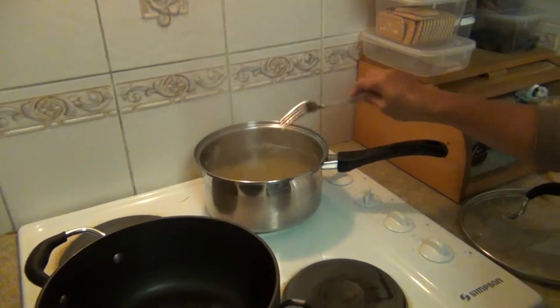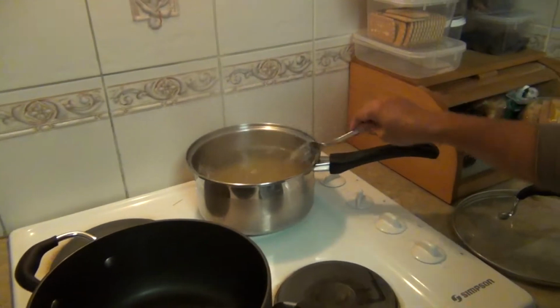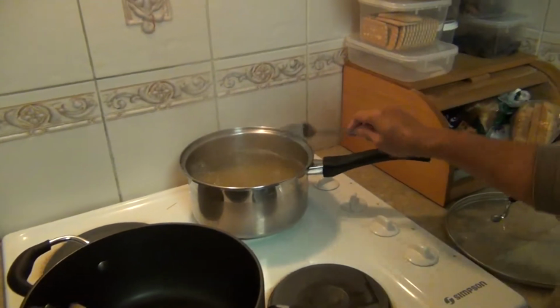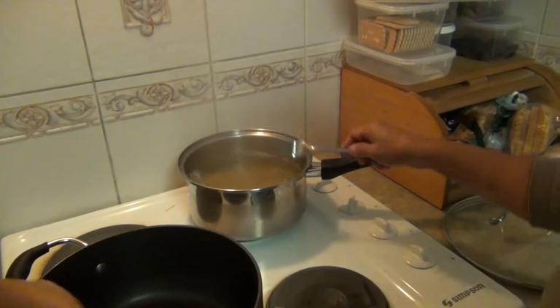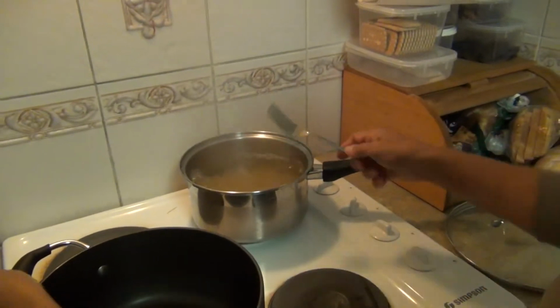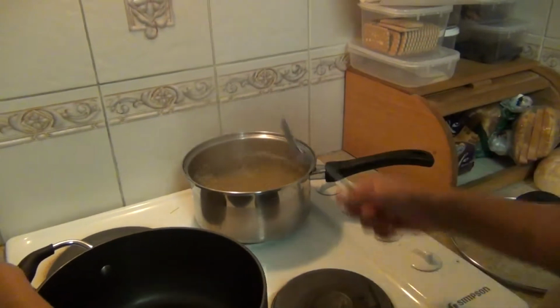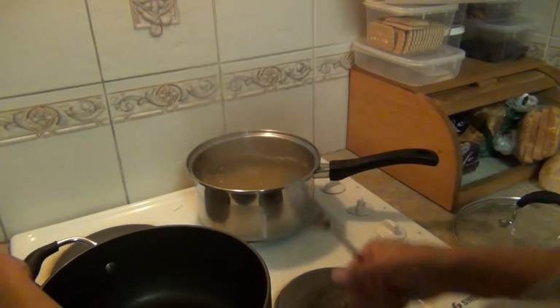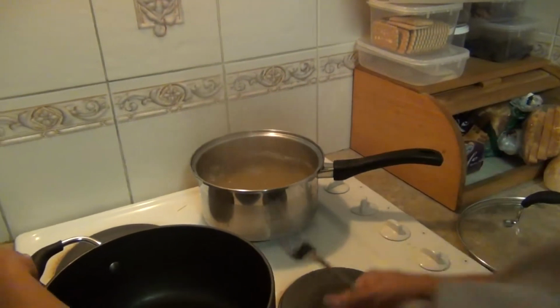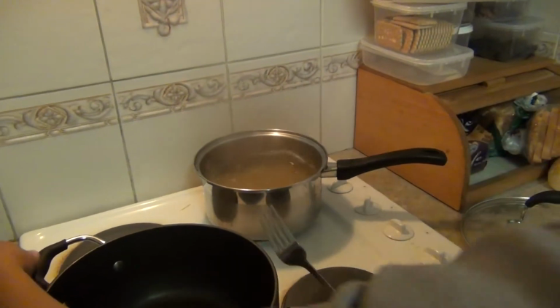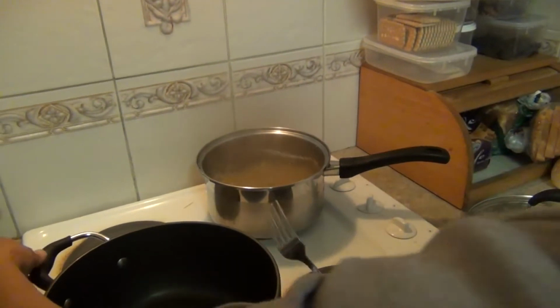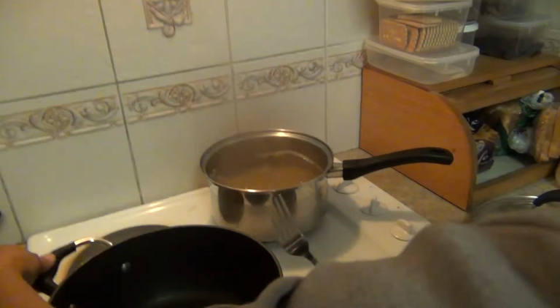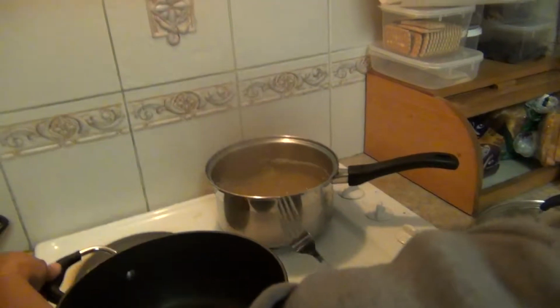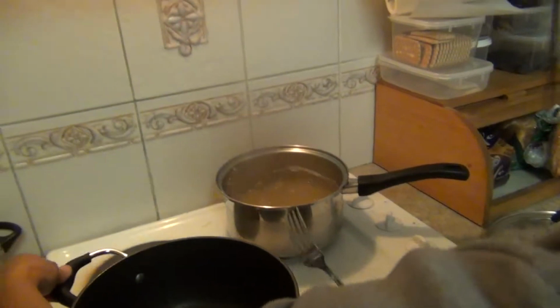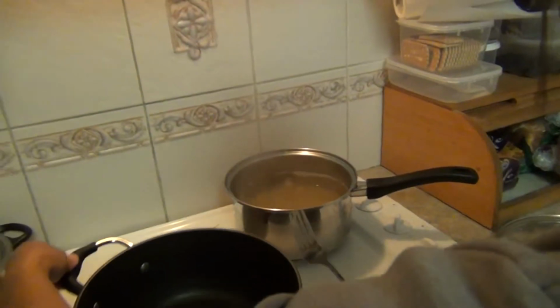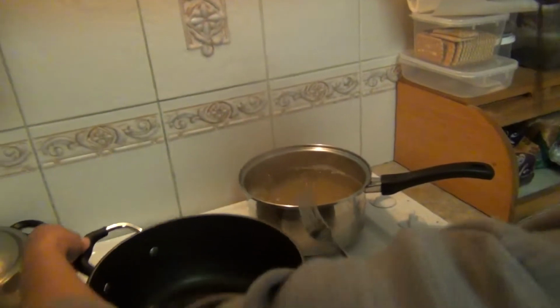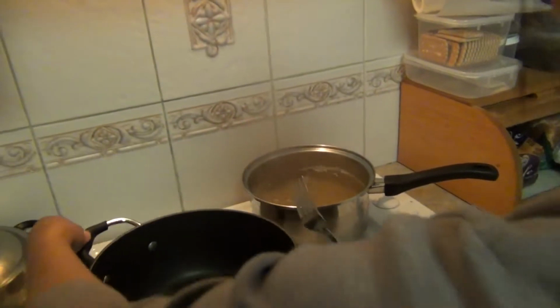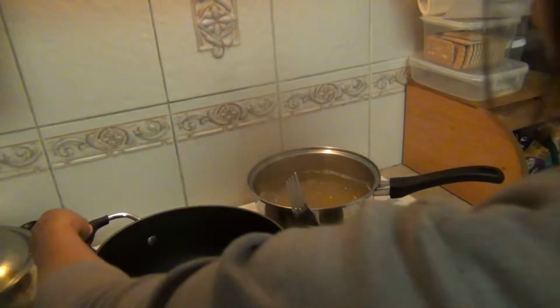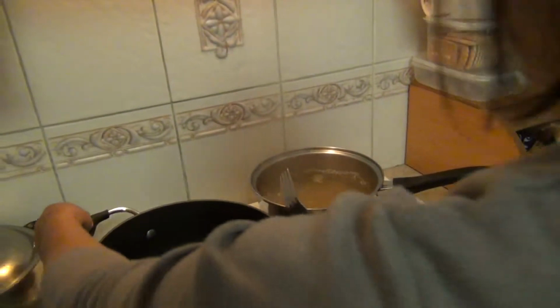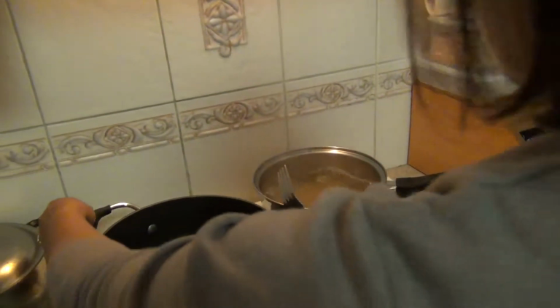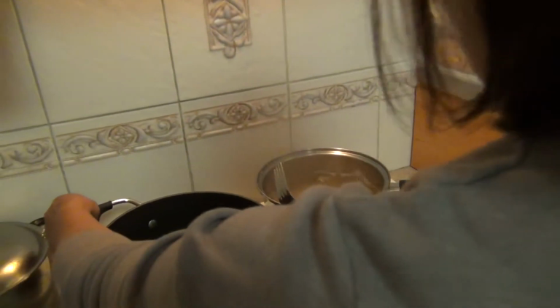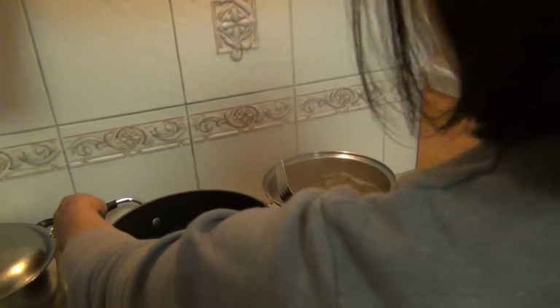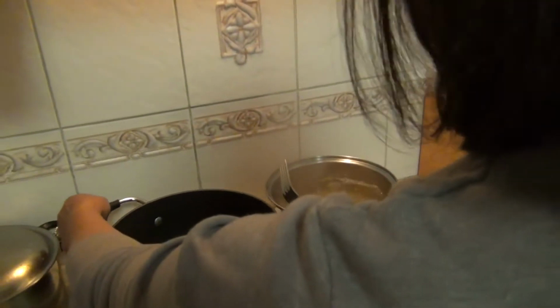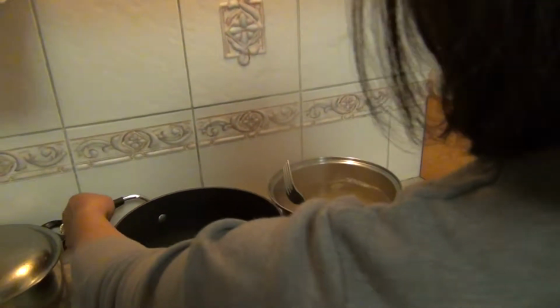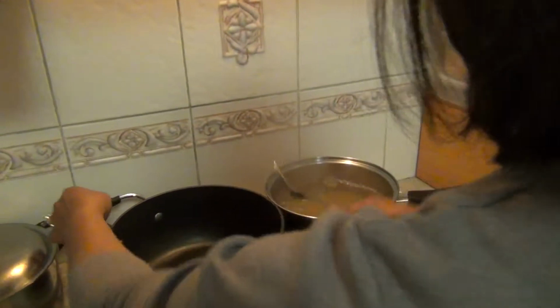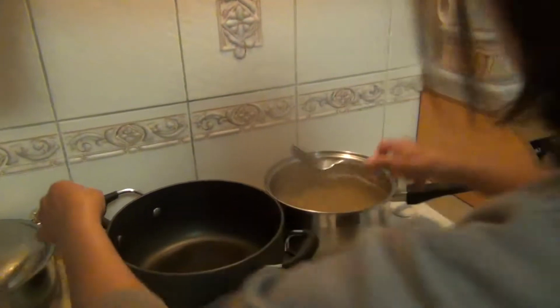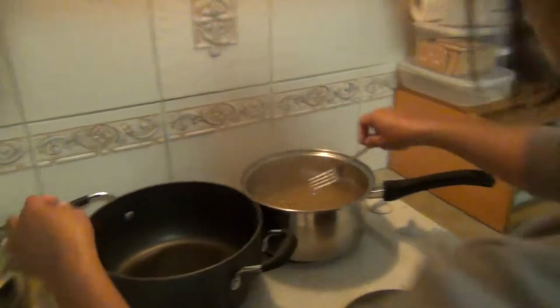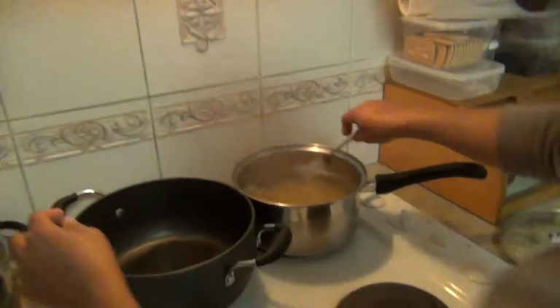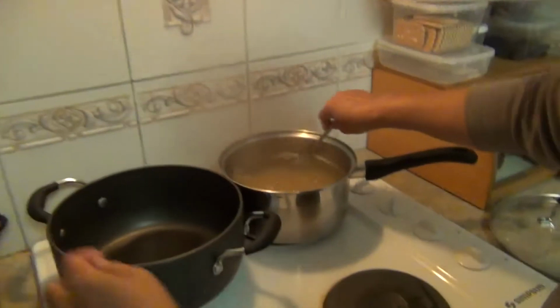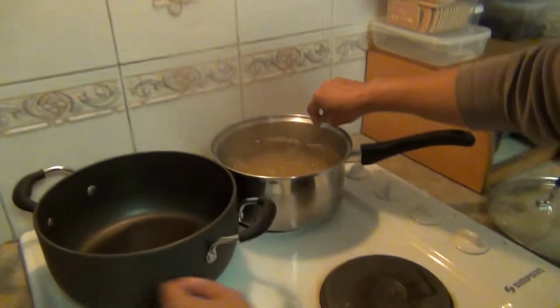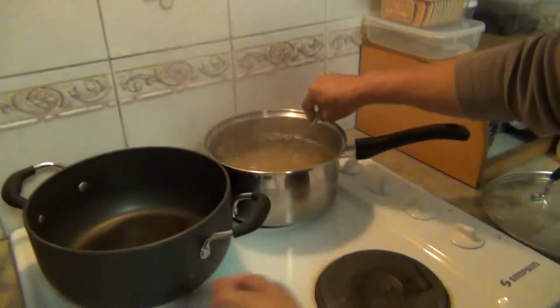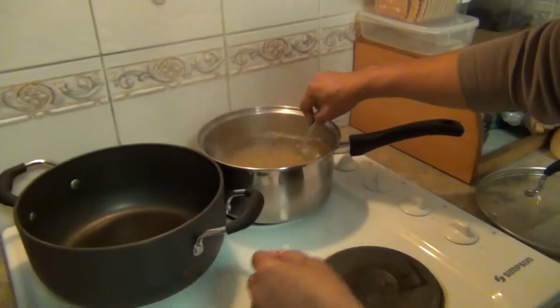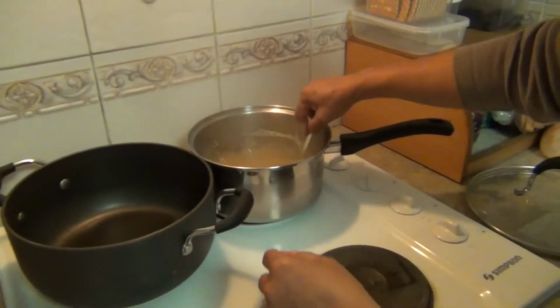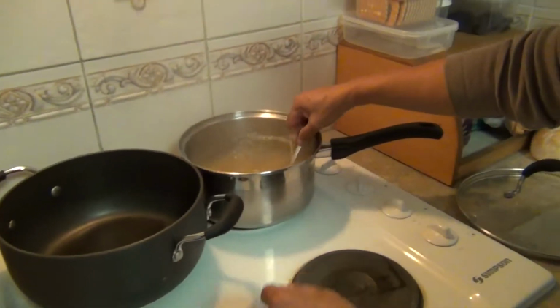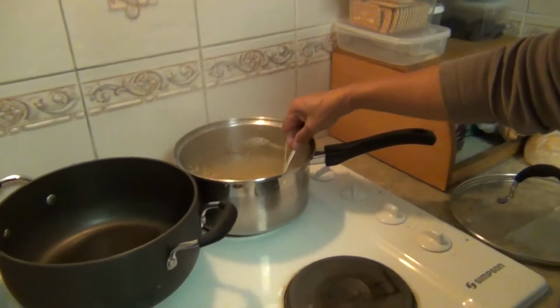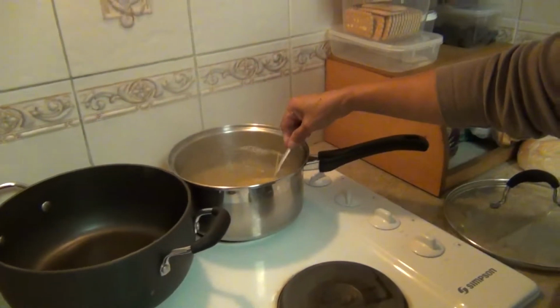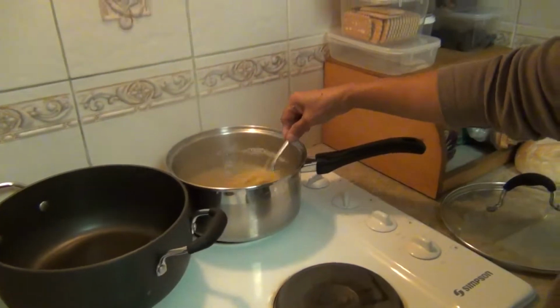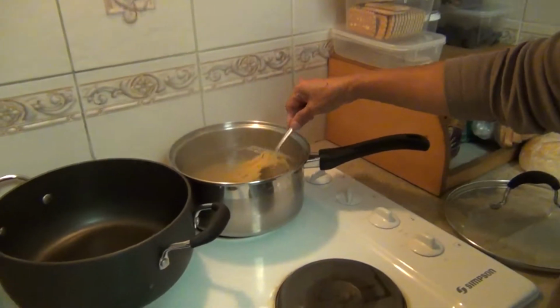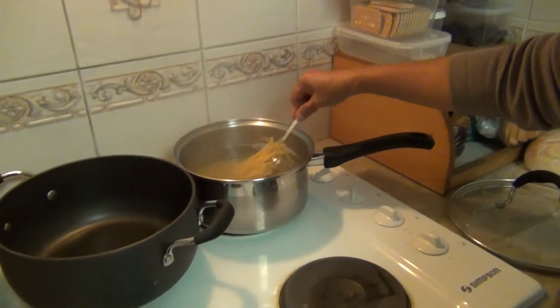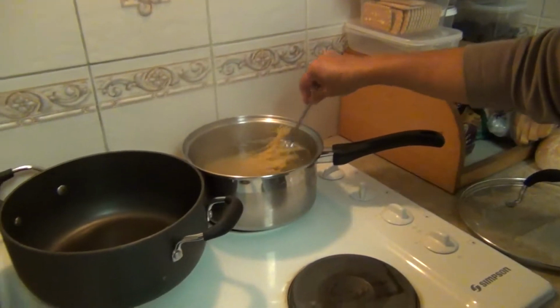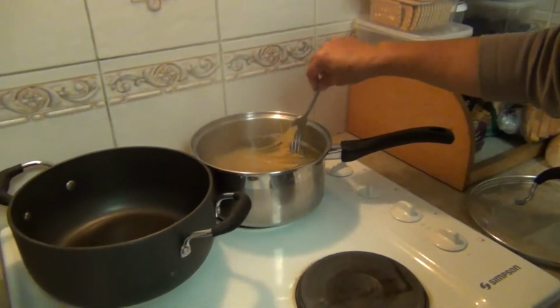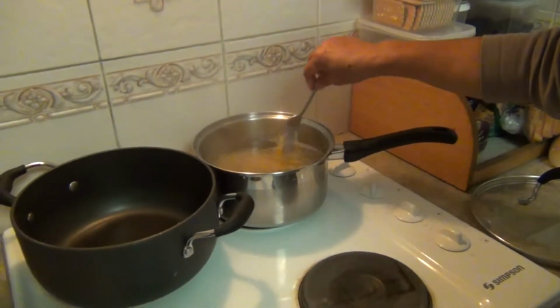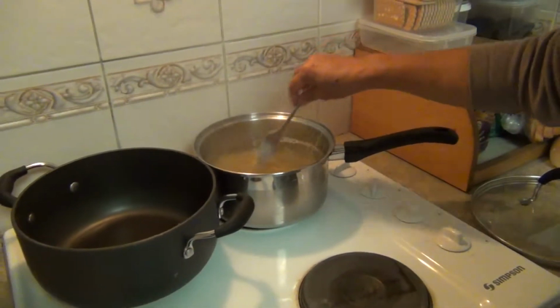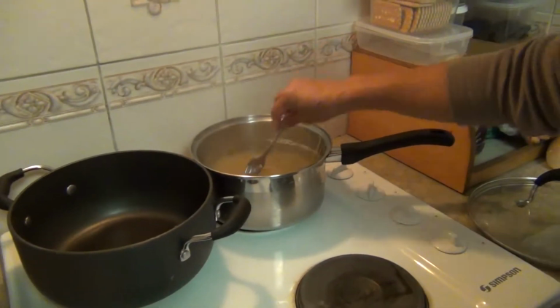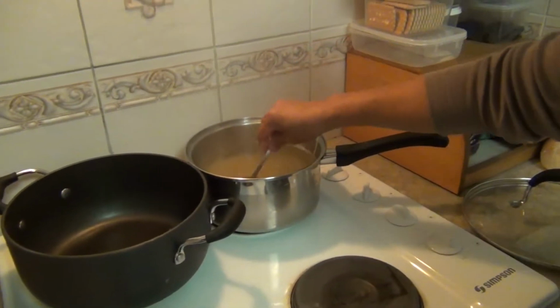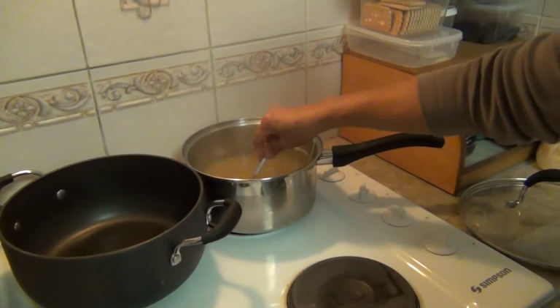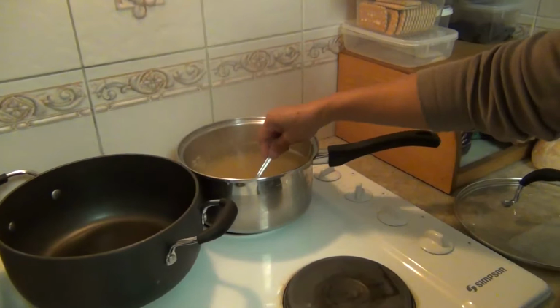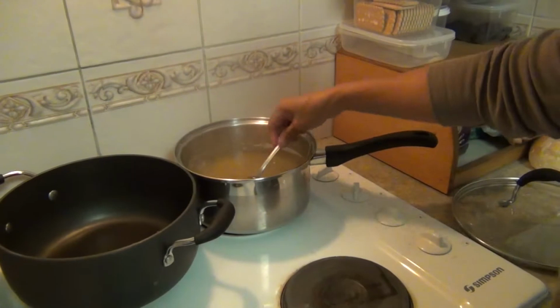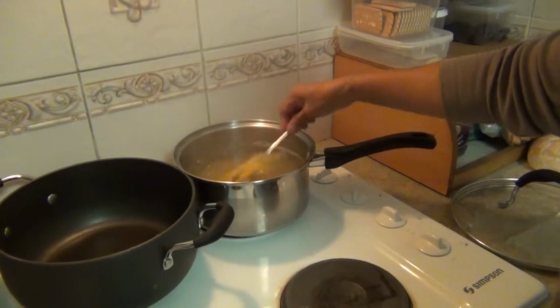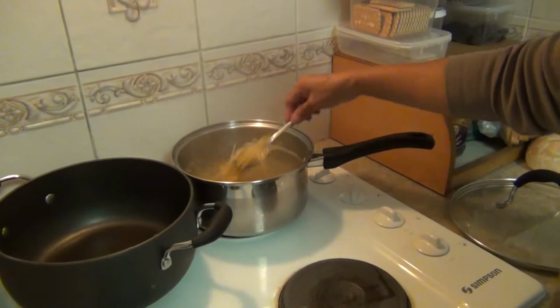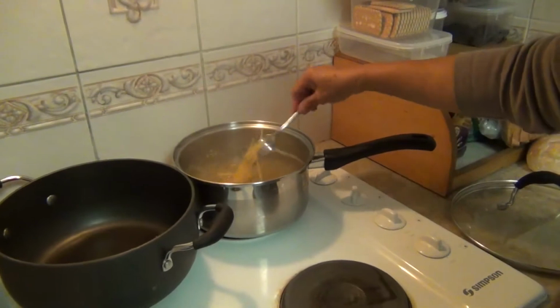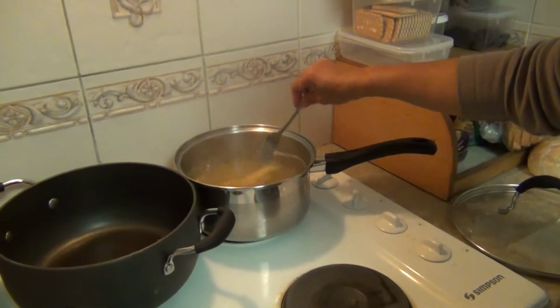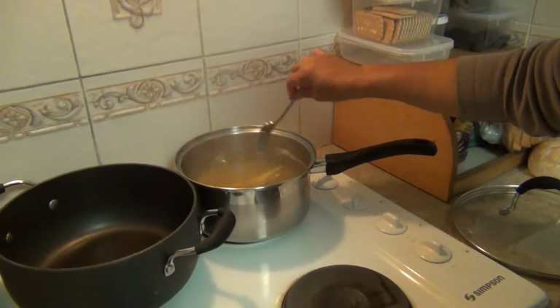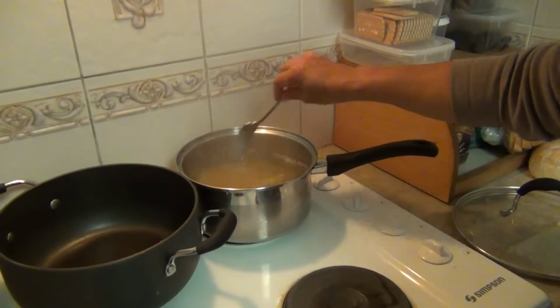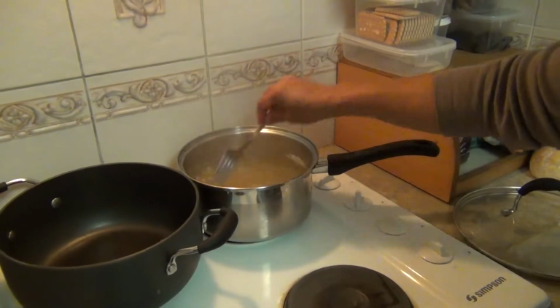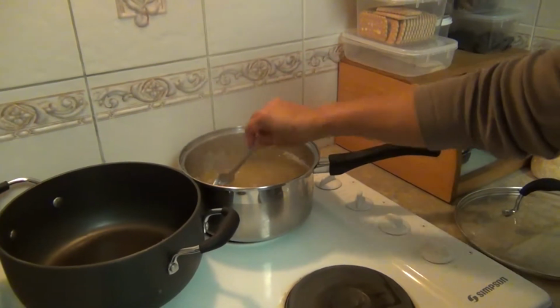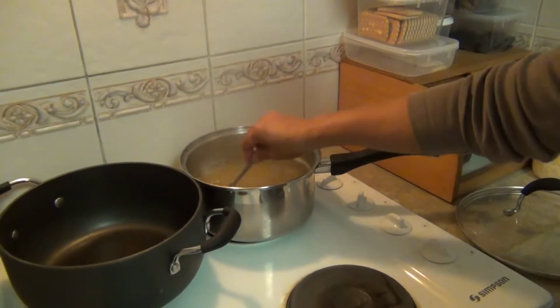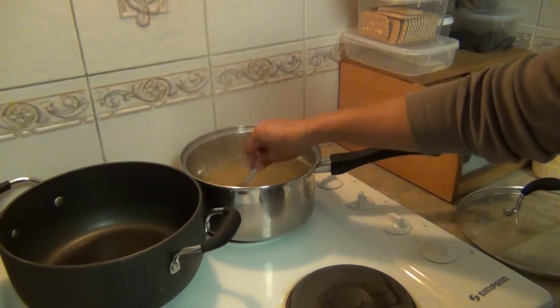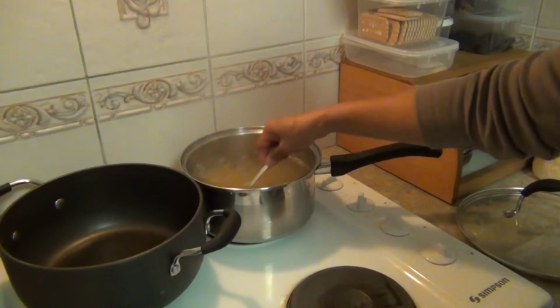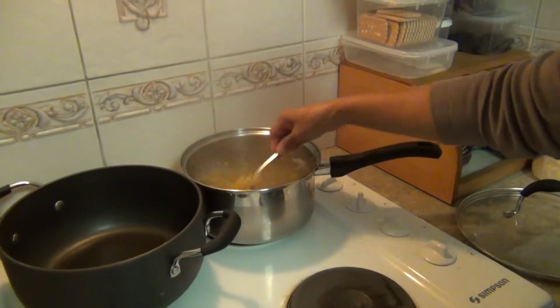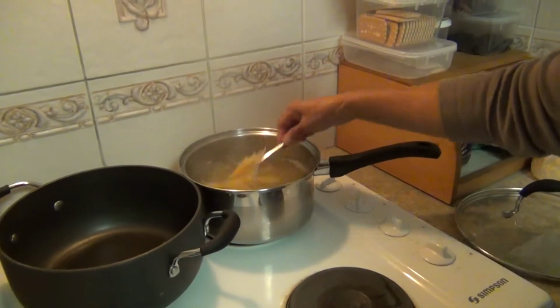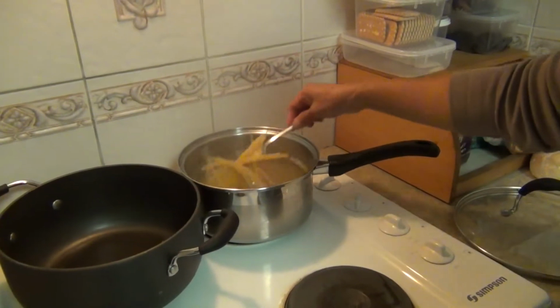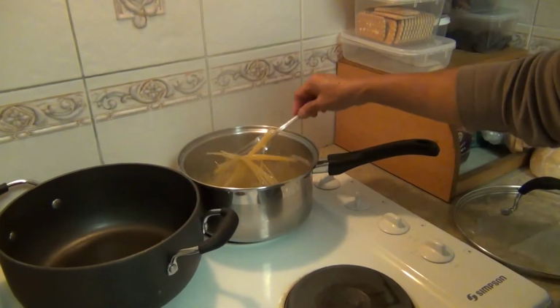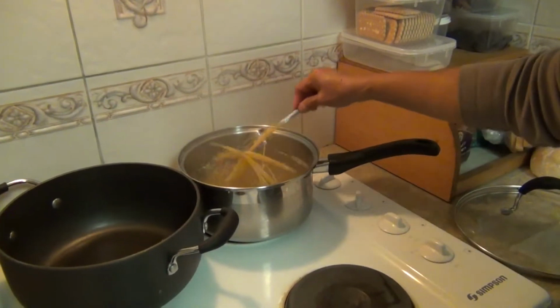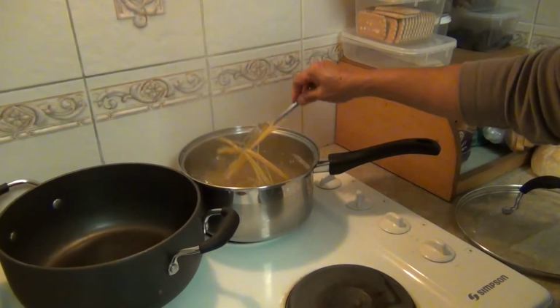Why do you stir them up? So they don't stick together, because we didn't put any oil in there. So they don't stick together.